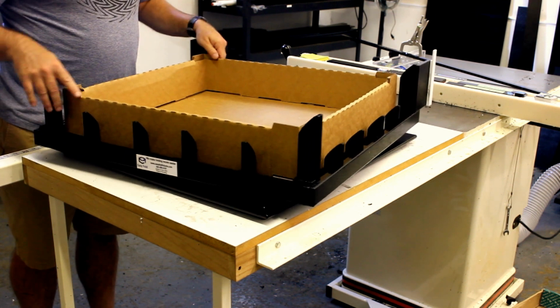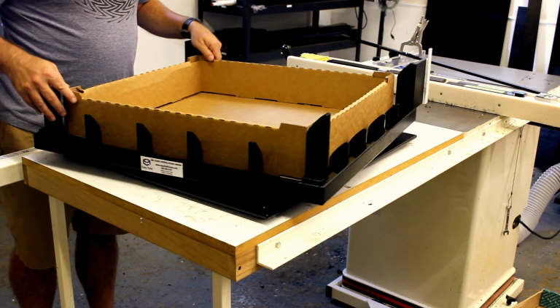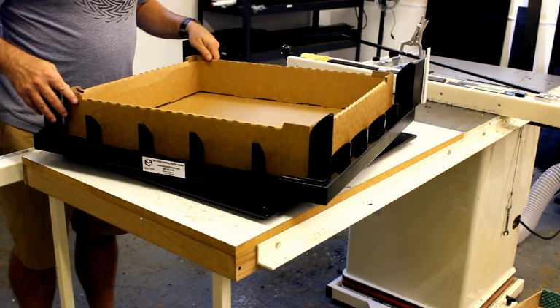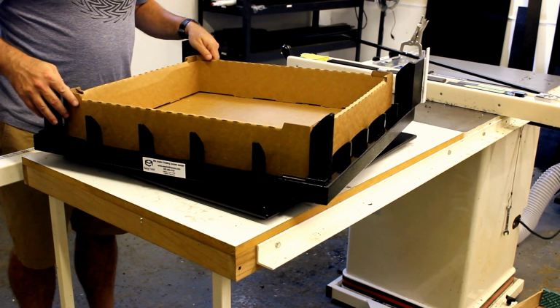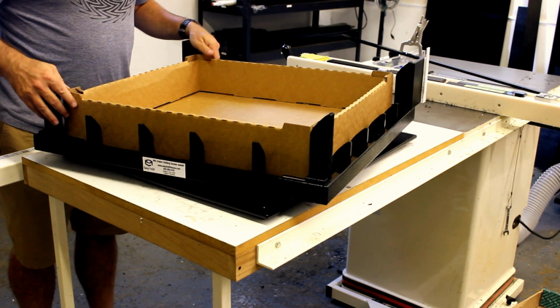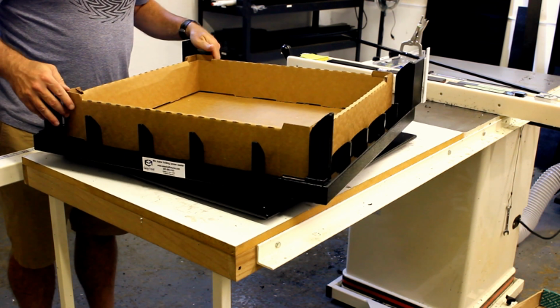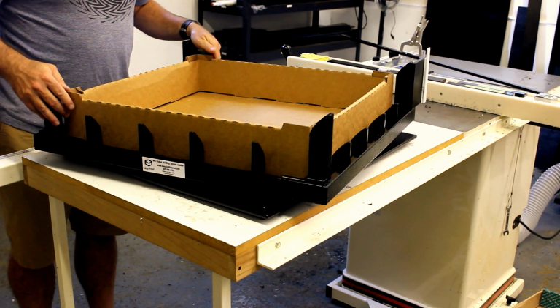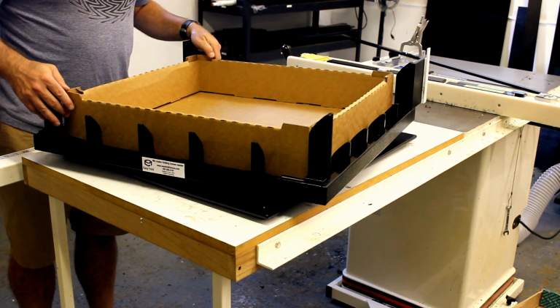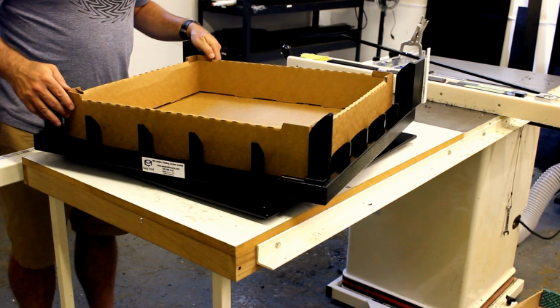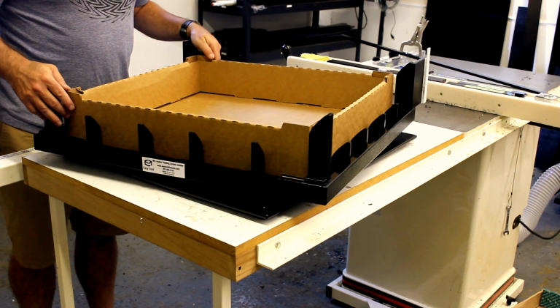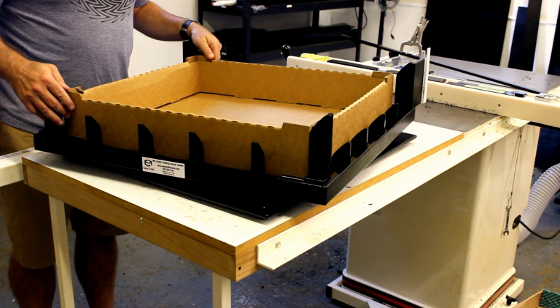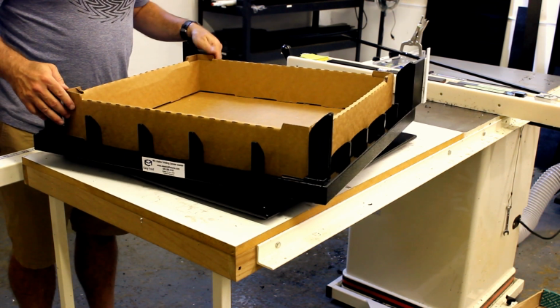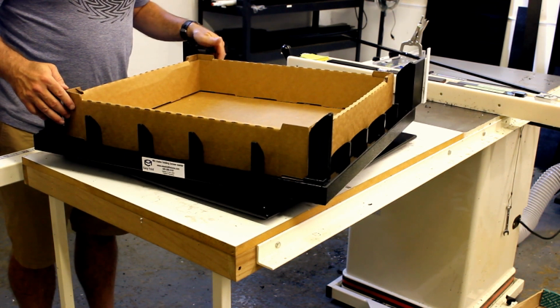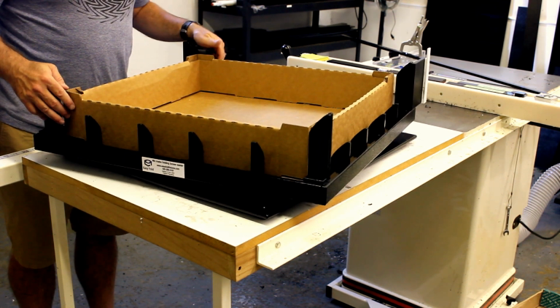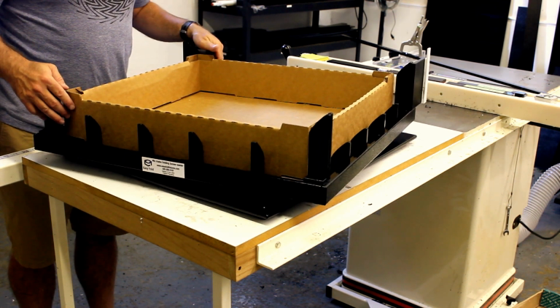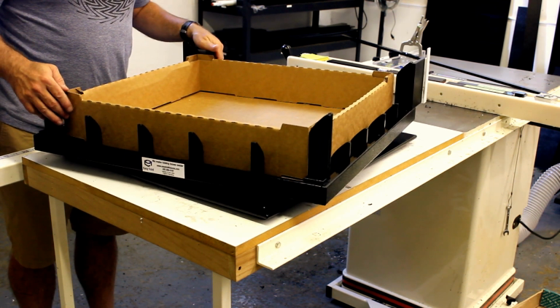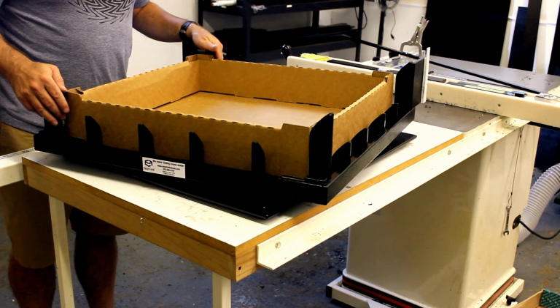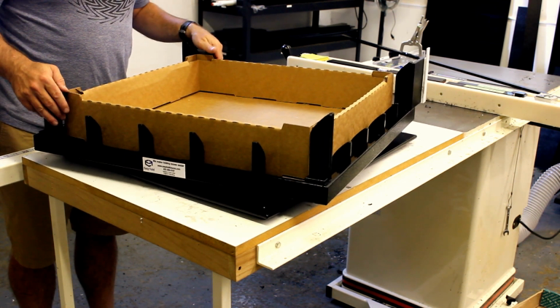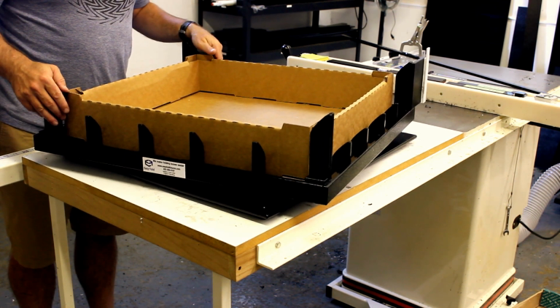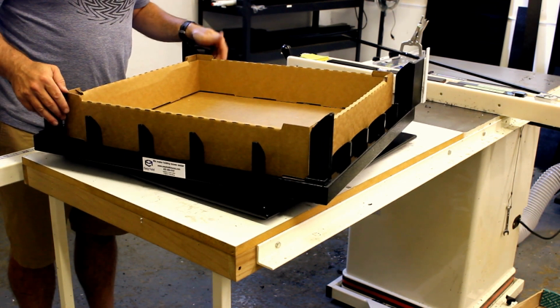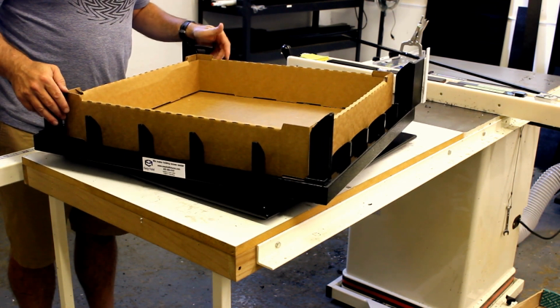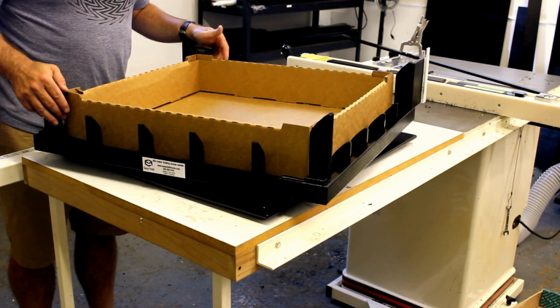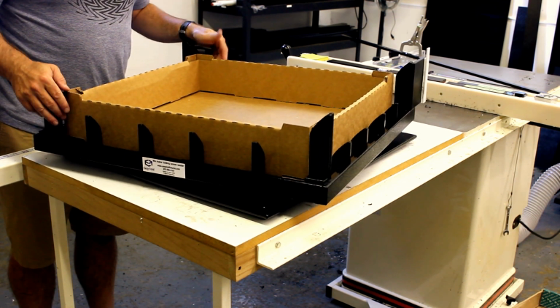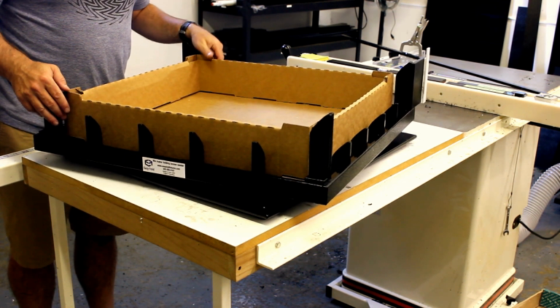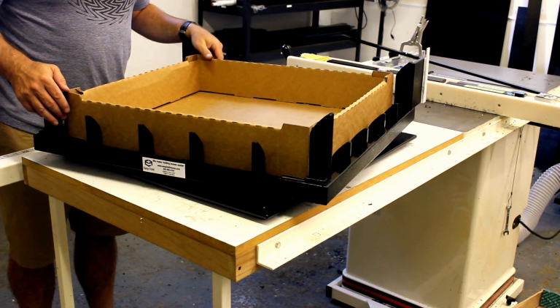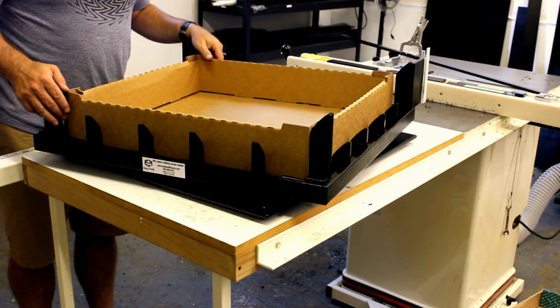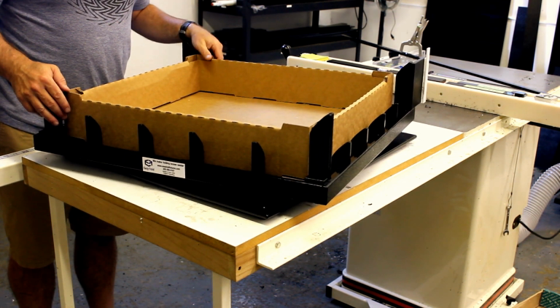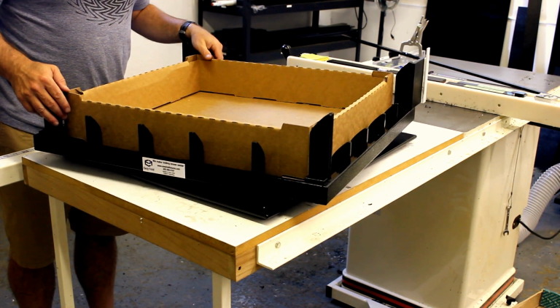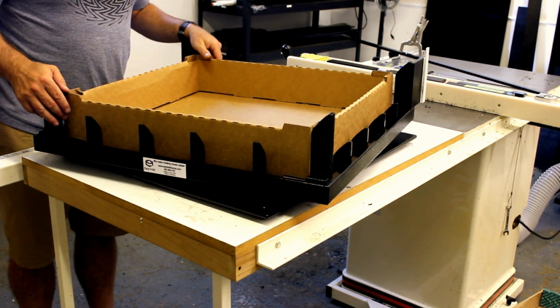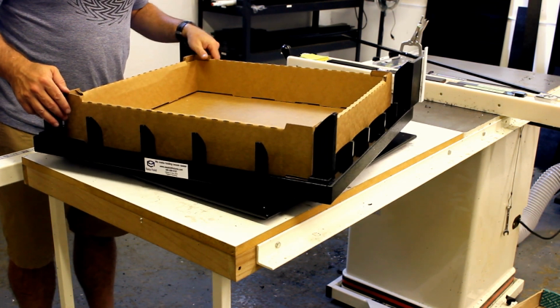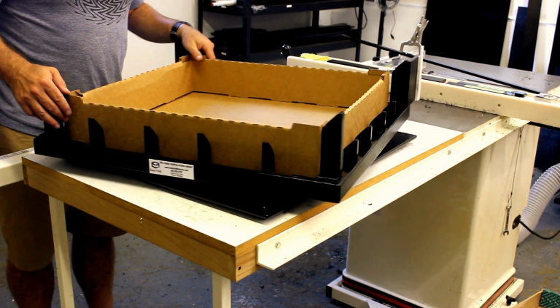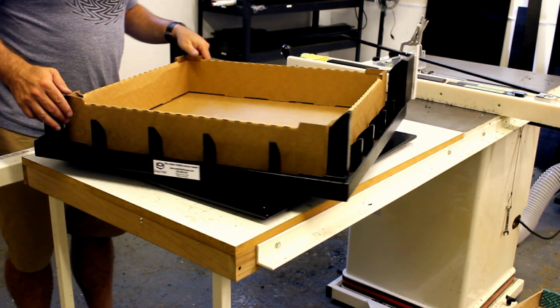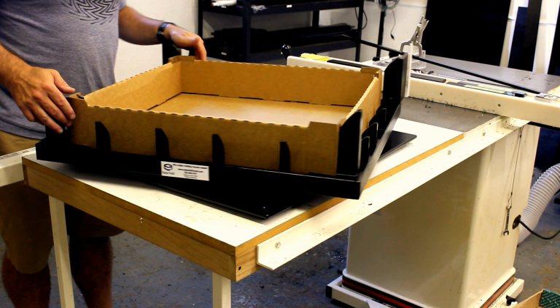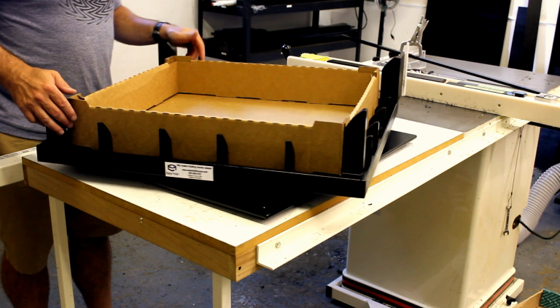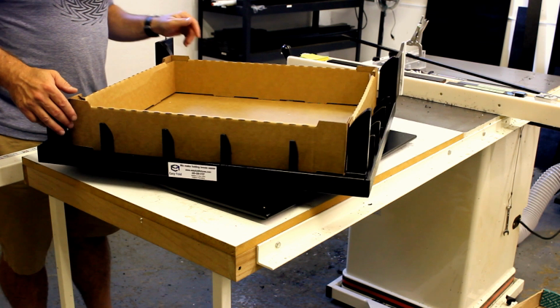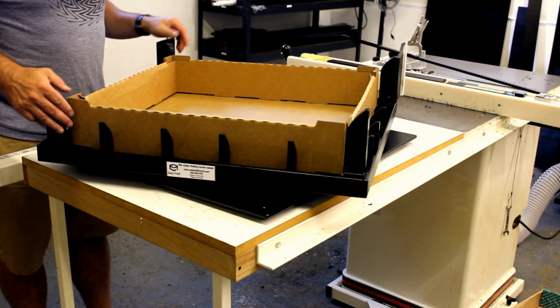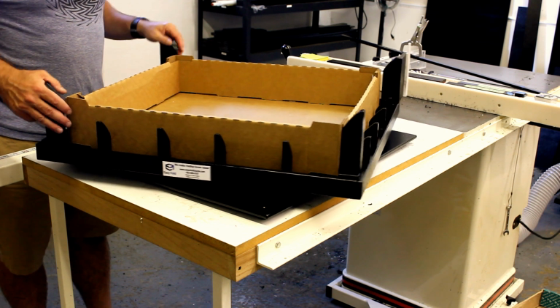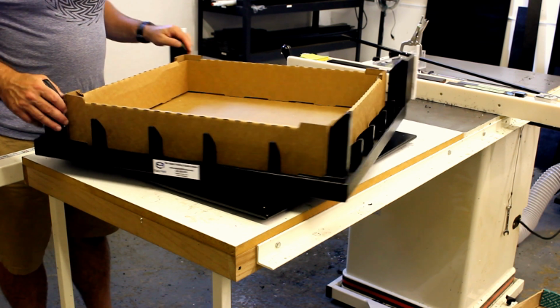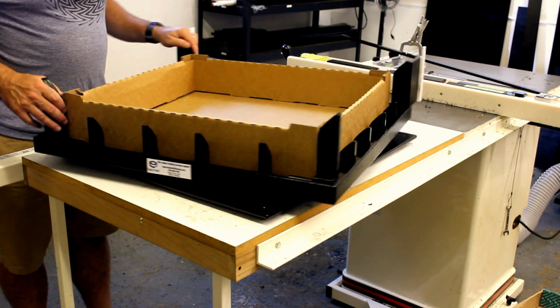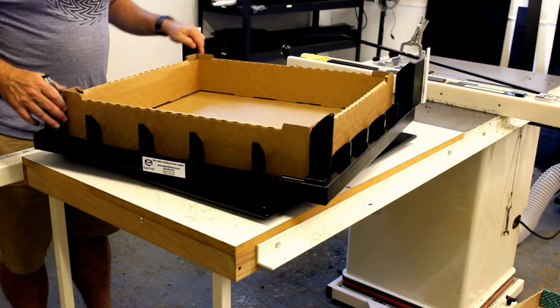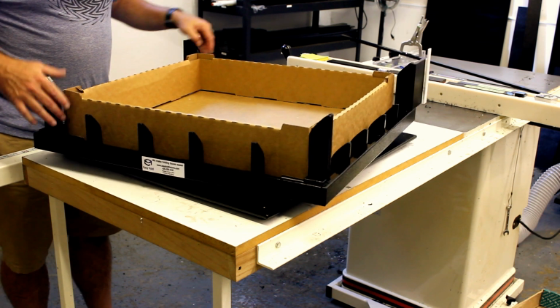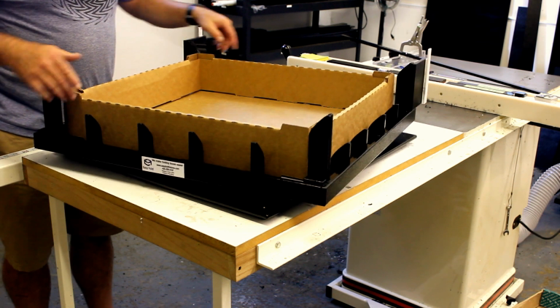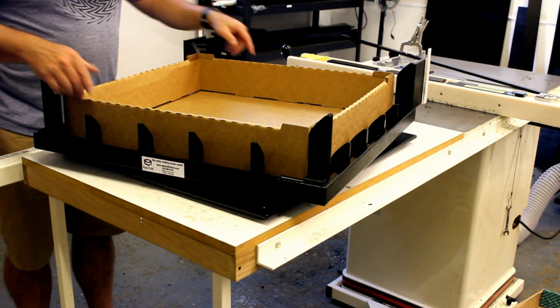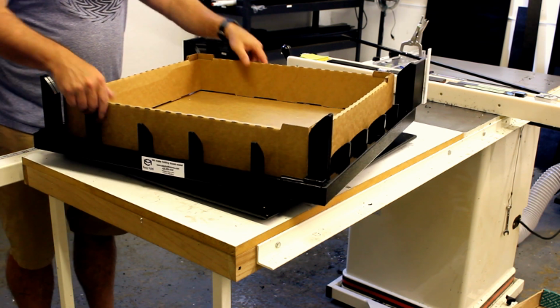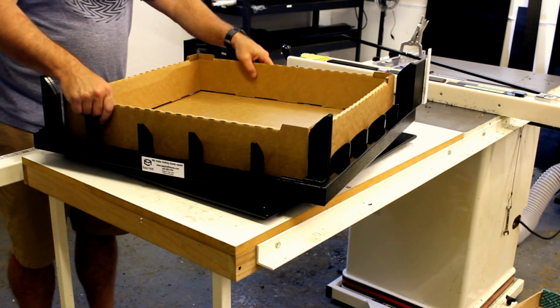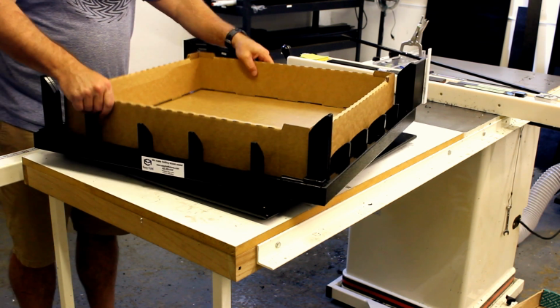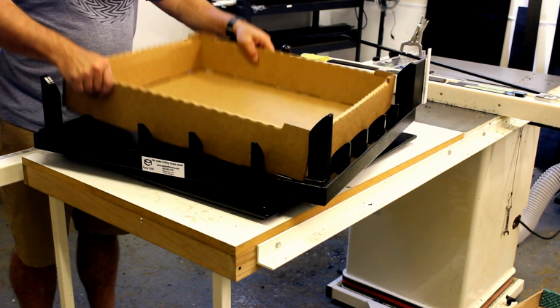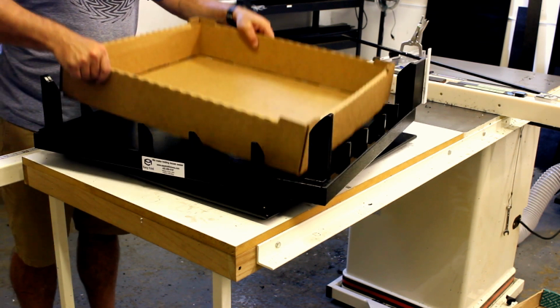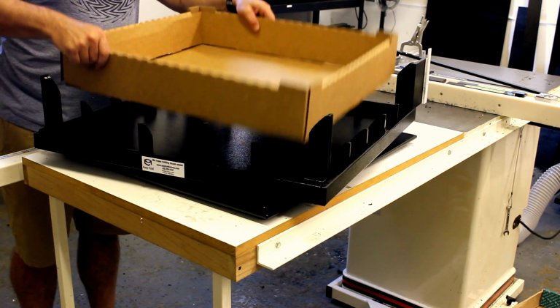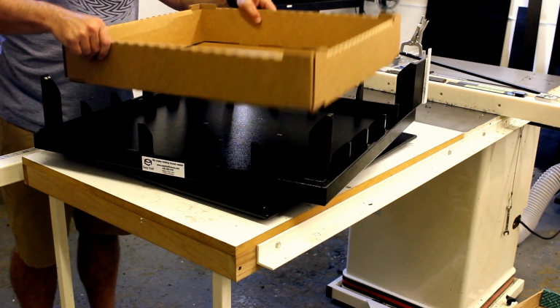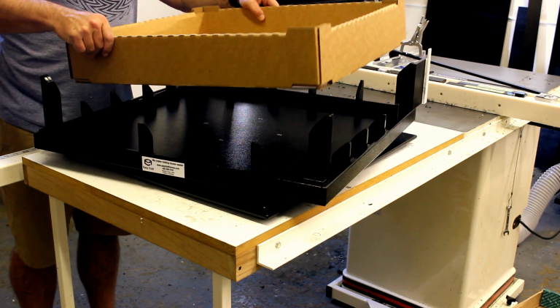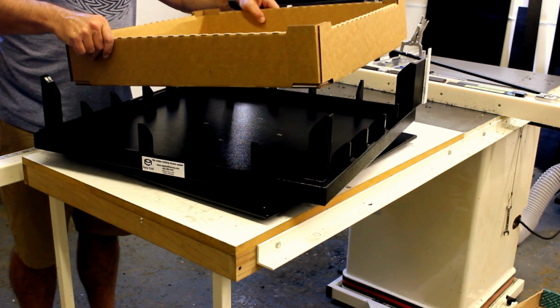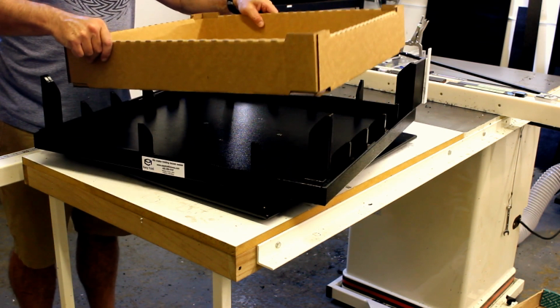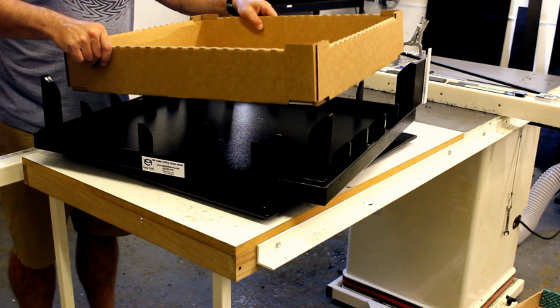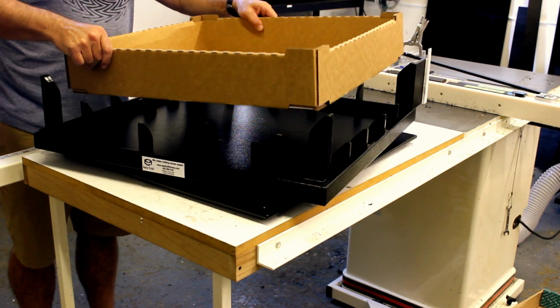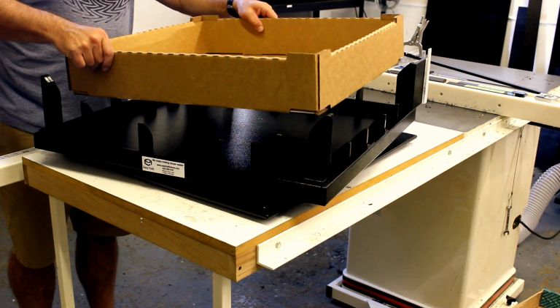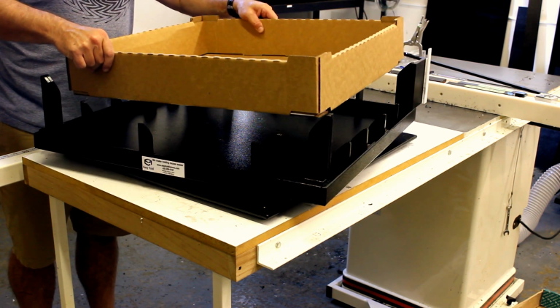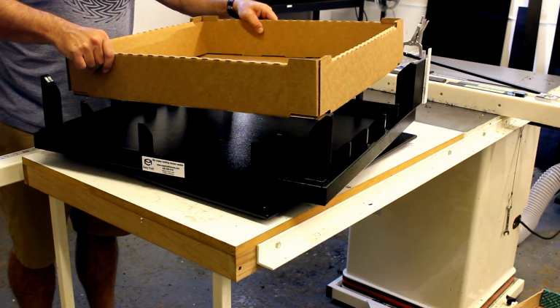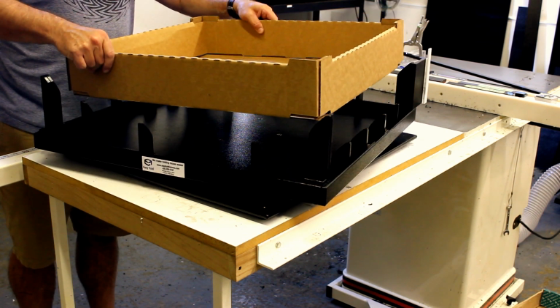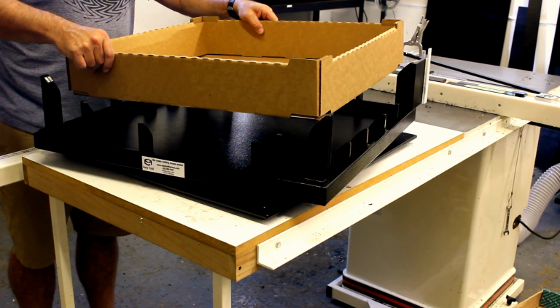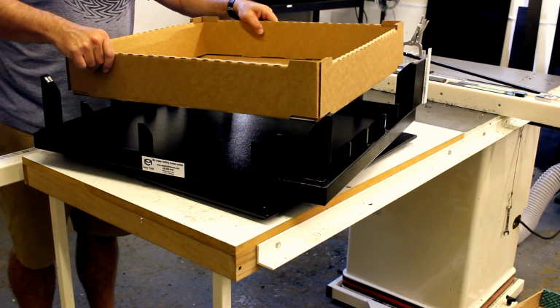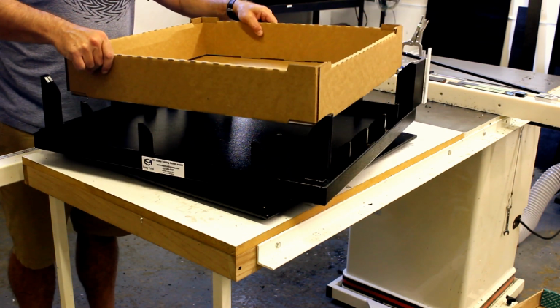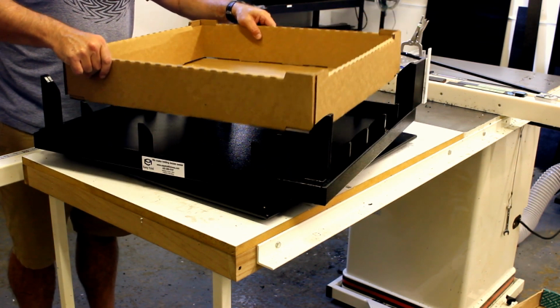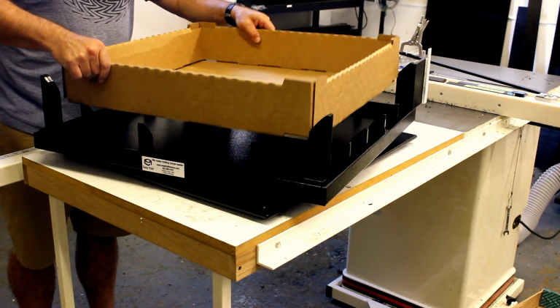You'll get a lot faster as you do it more. This was my first time. Then you have your box. Thank you very much.